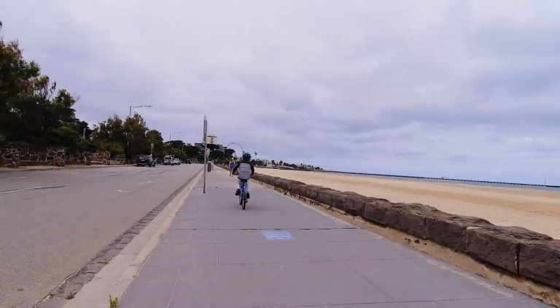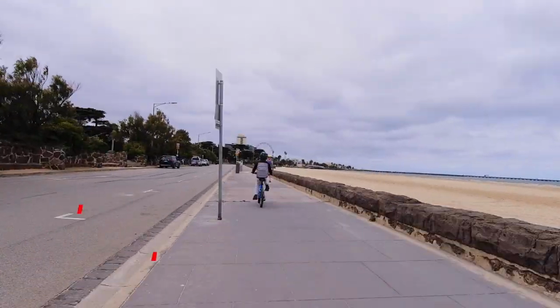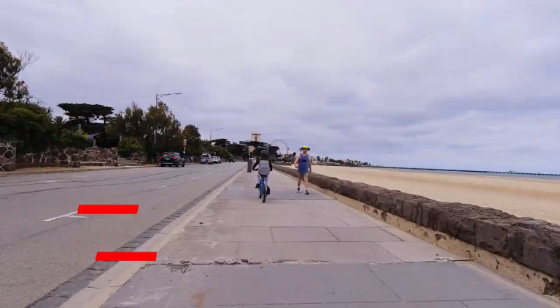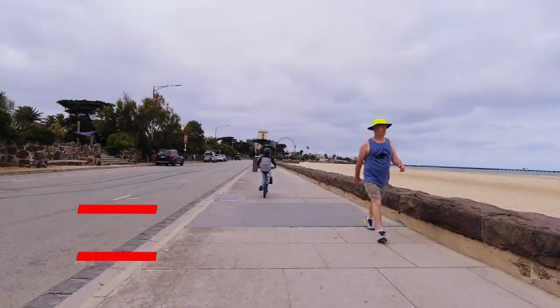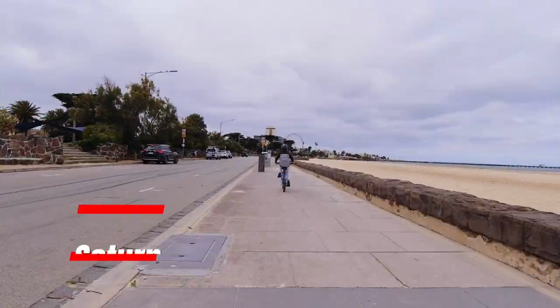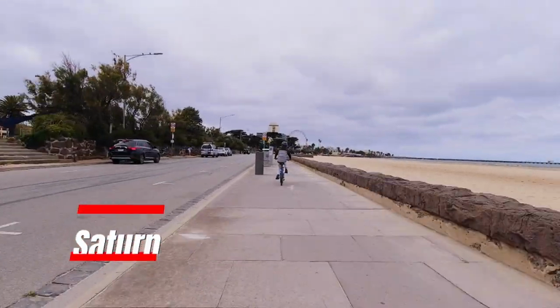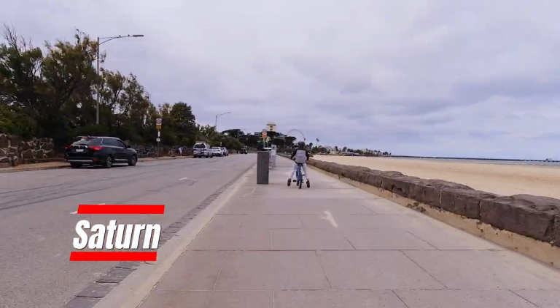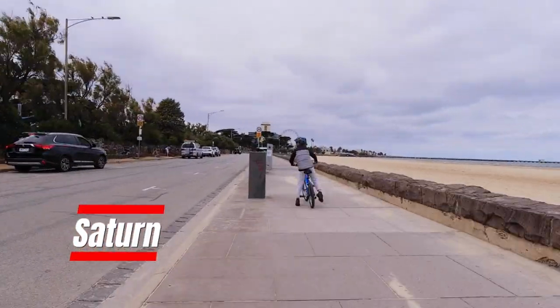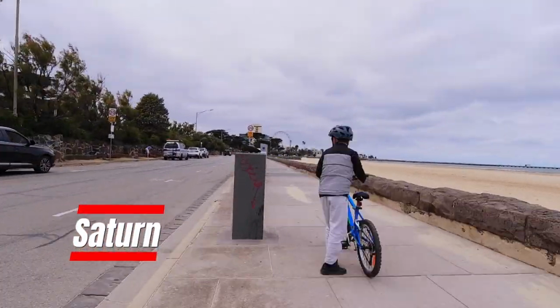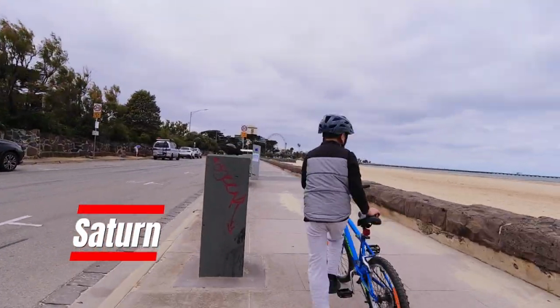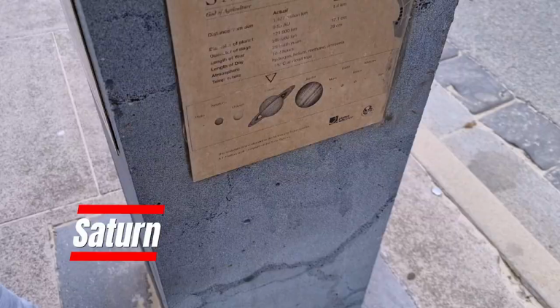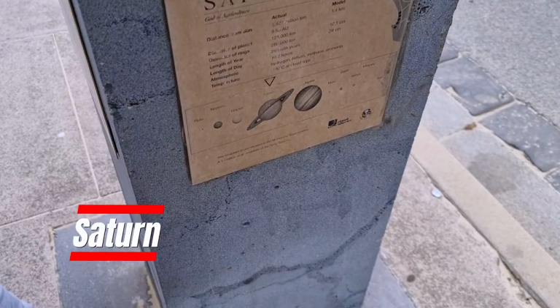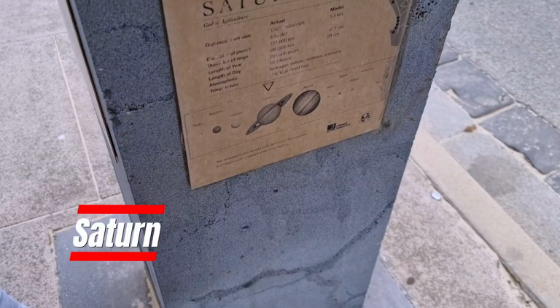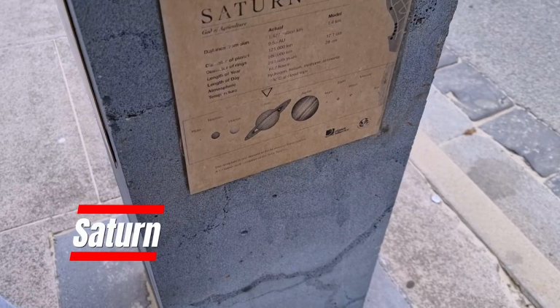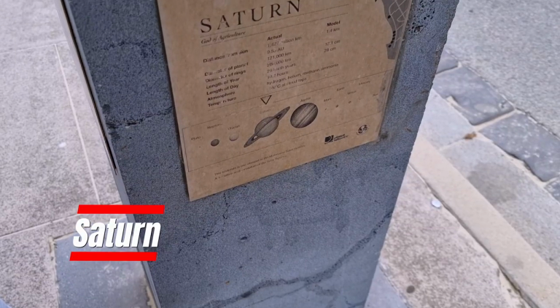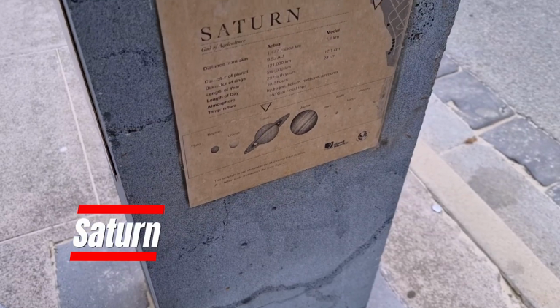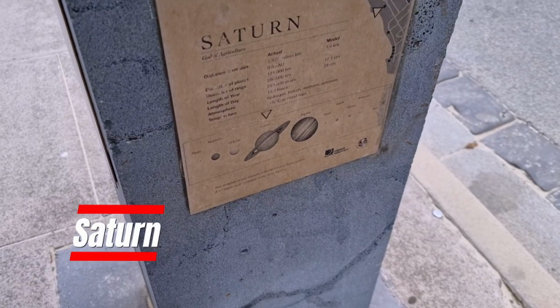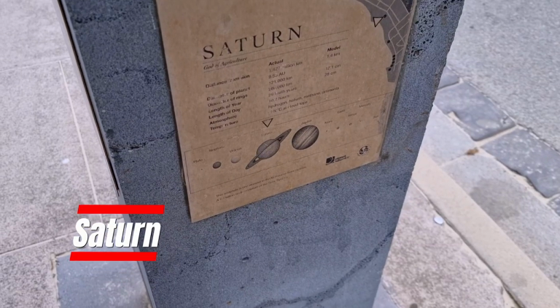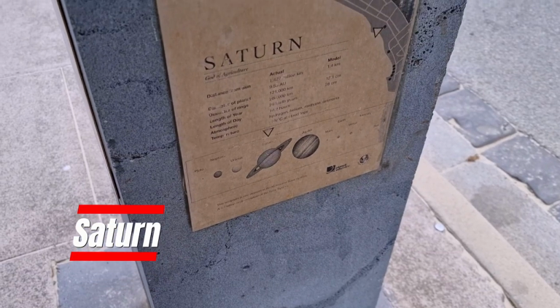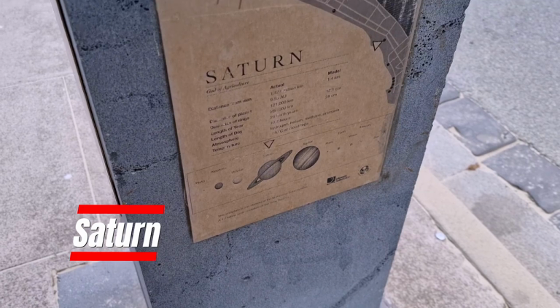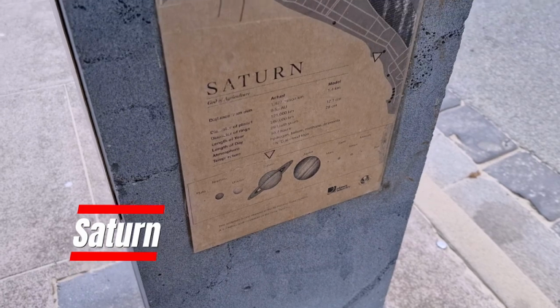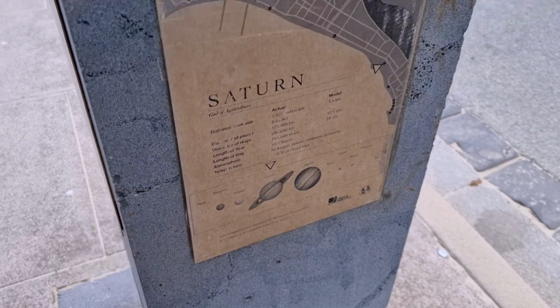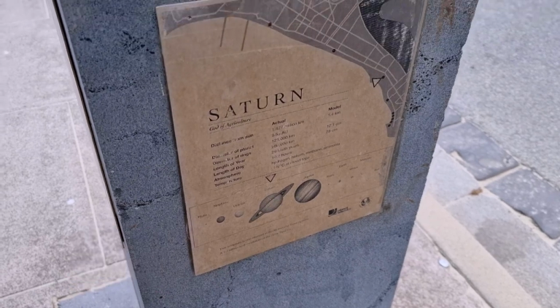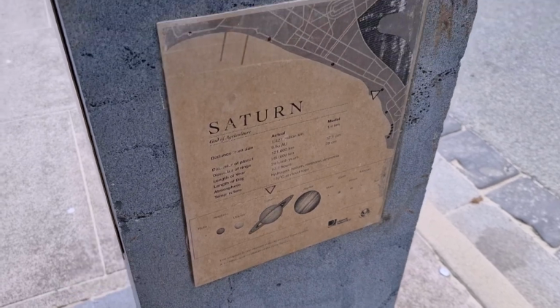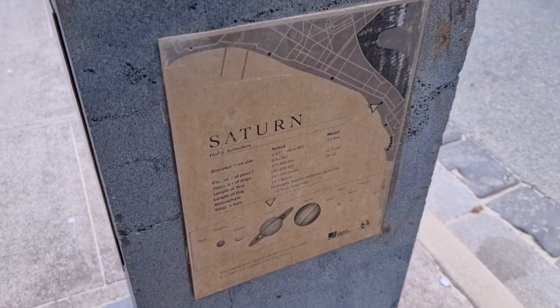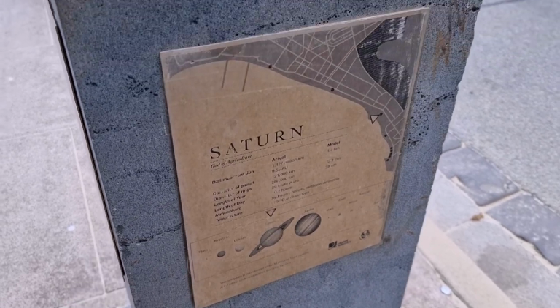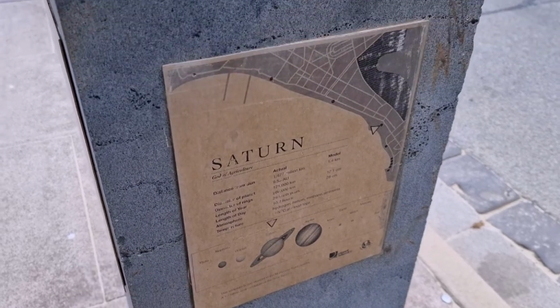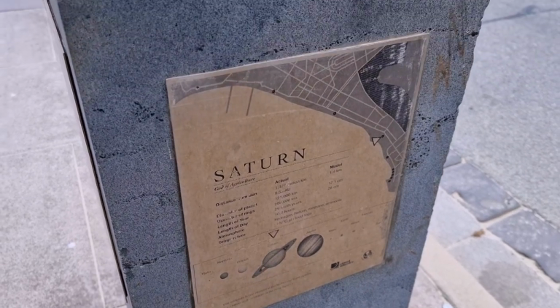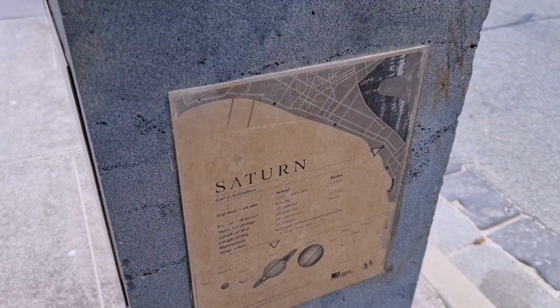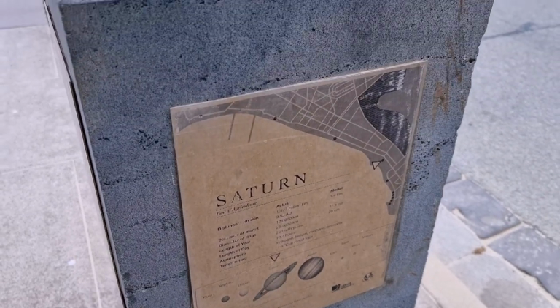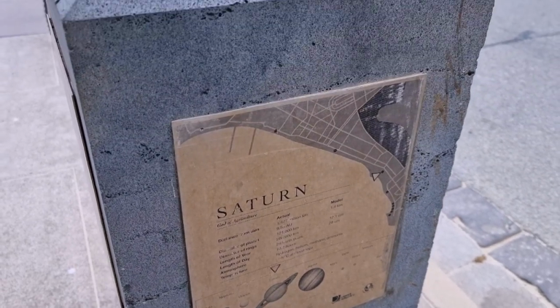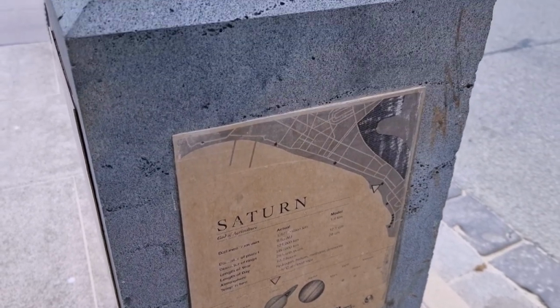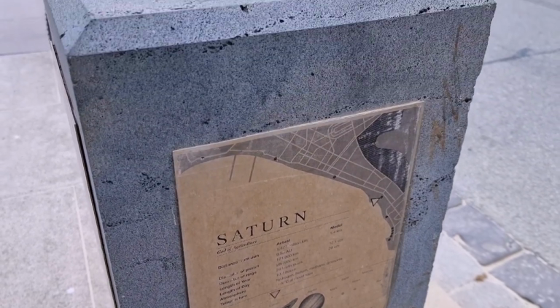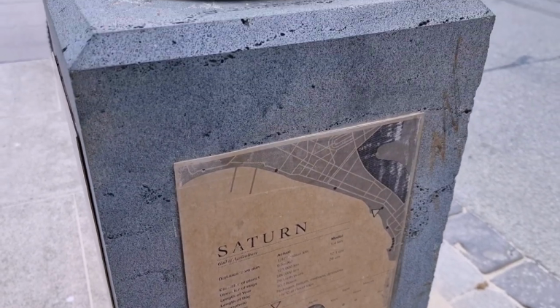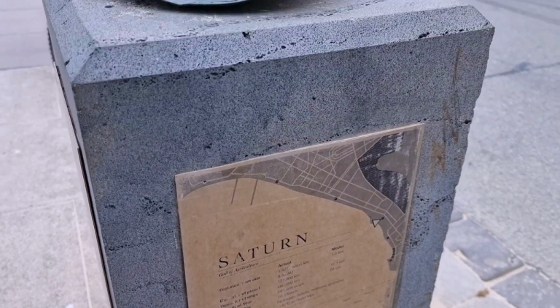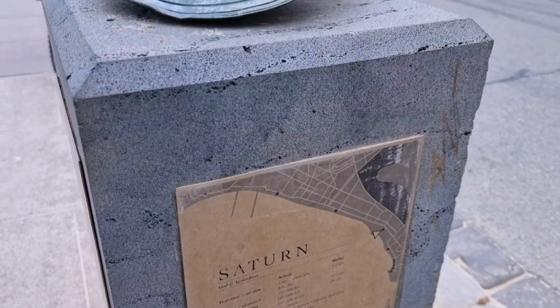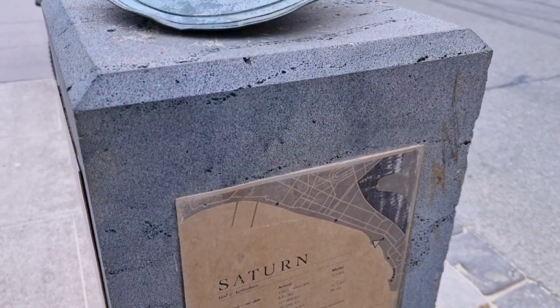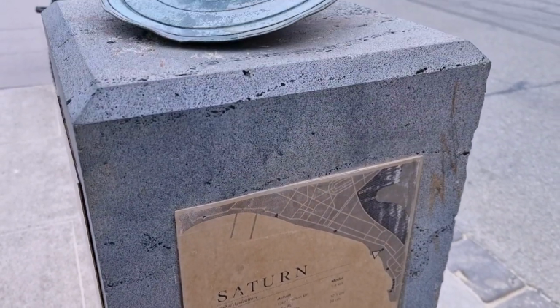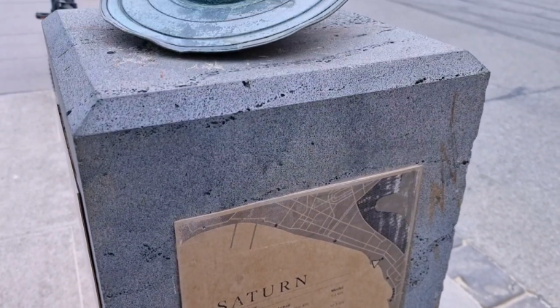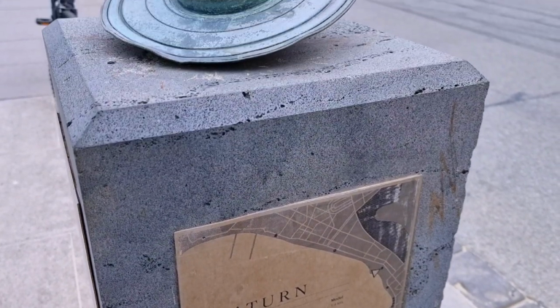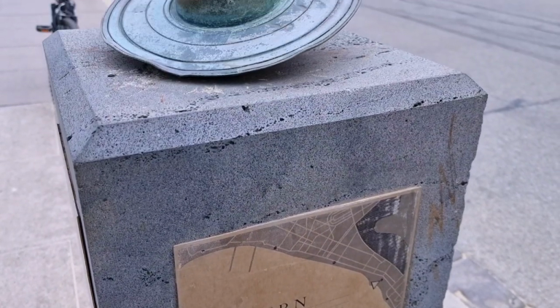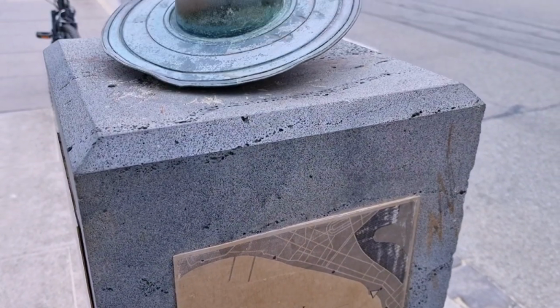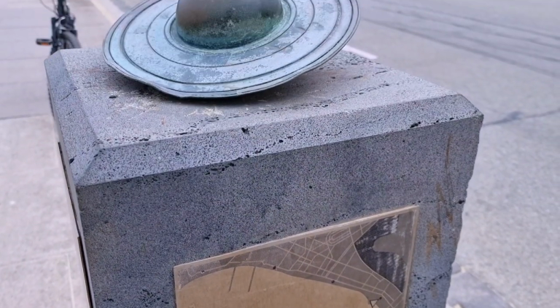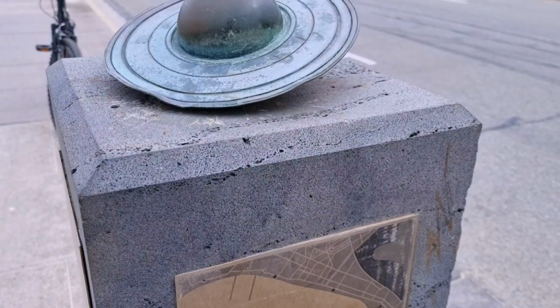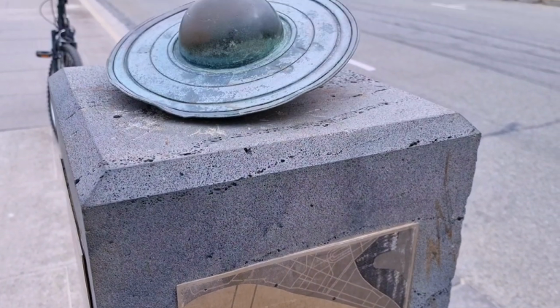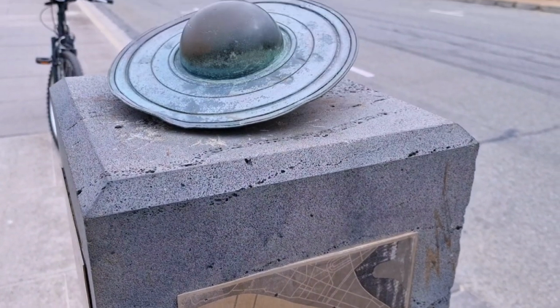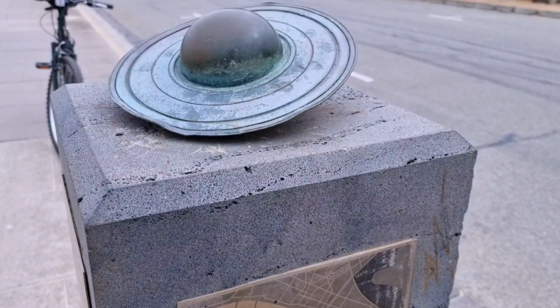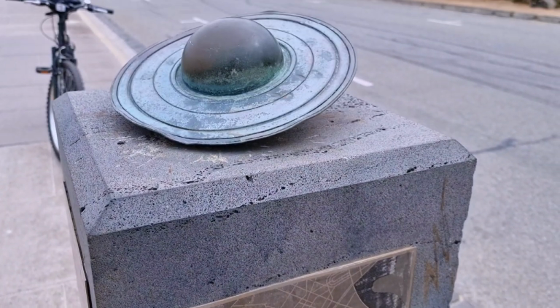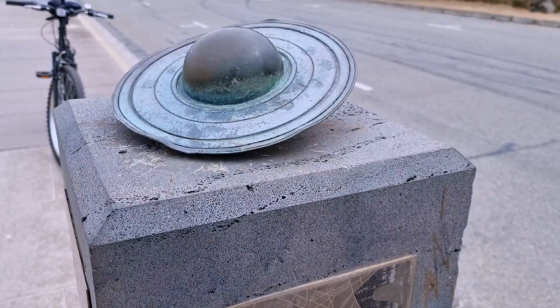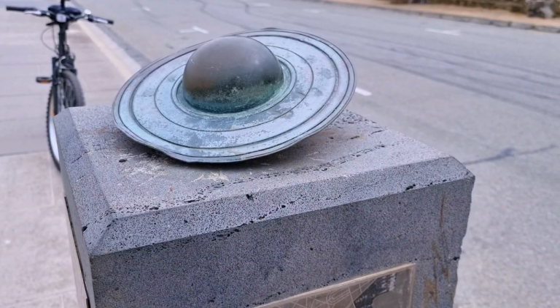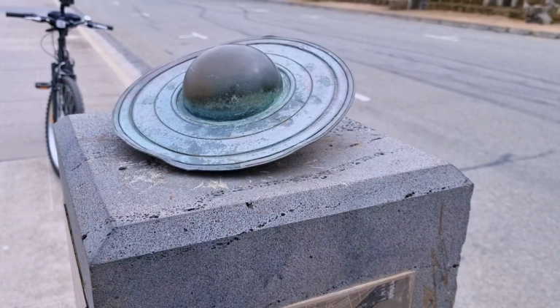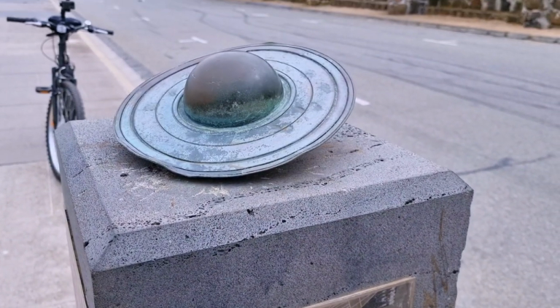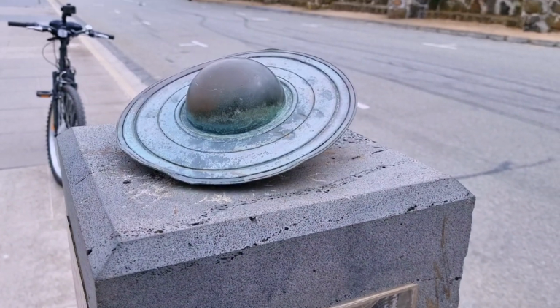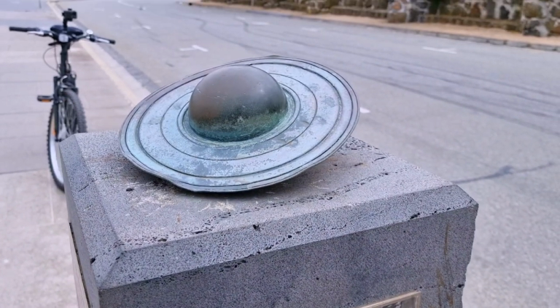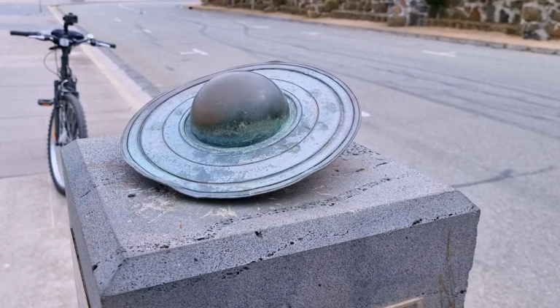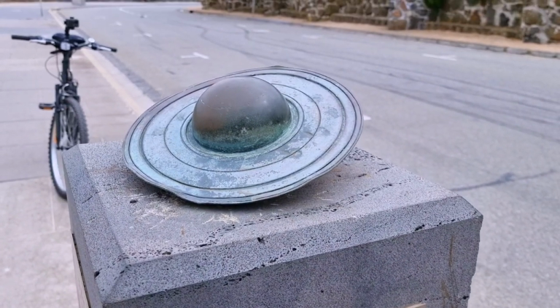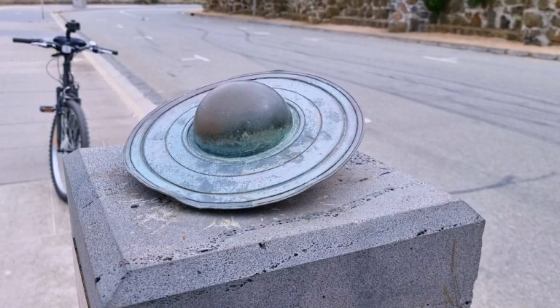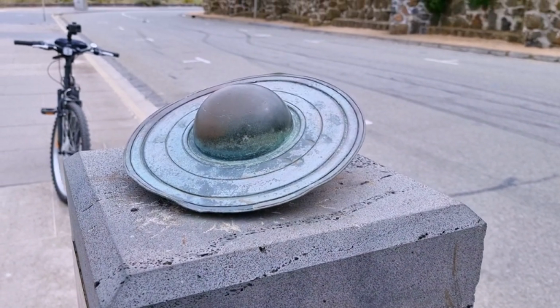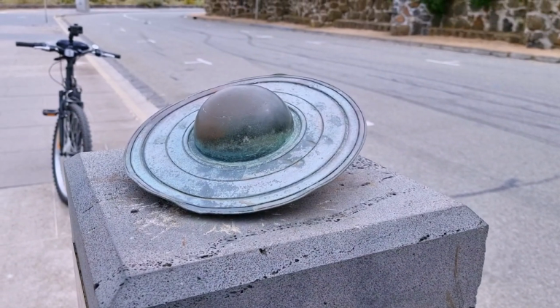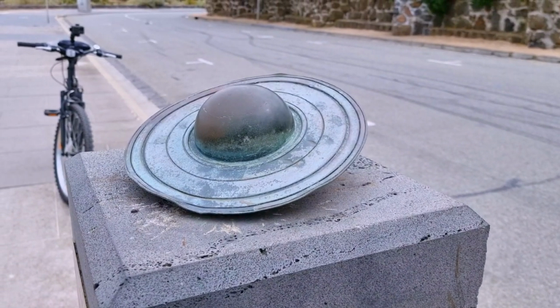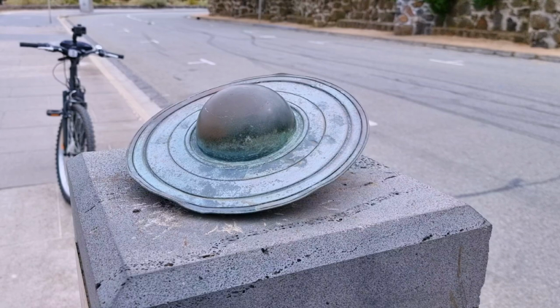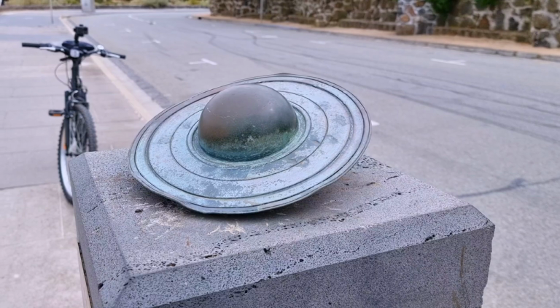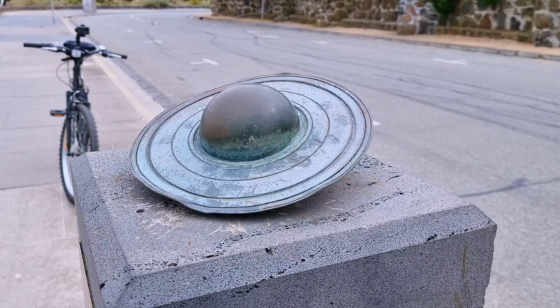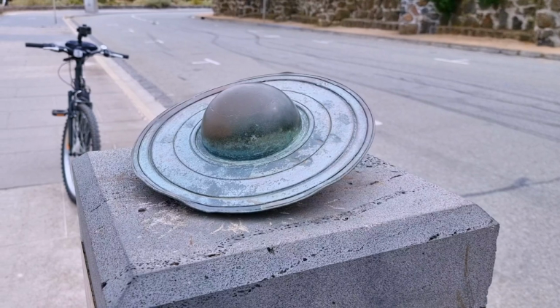Saturn is located on Pier Road near the Catani Garden Playgrounds. This sculpture looks really good, but the rings appear slightly bent.